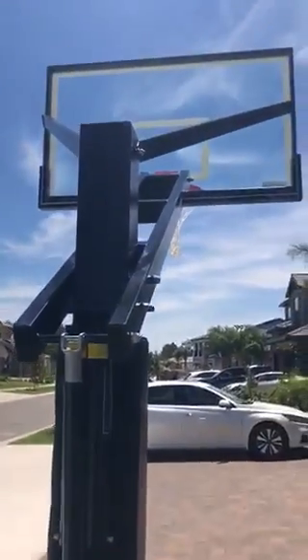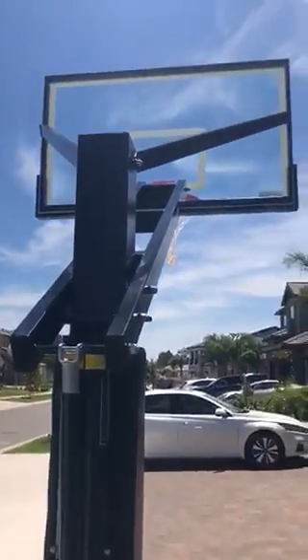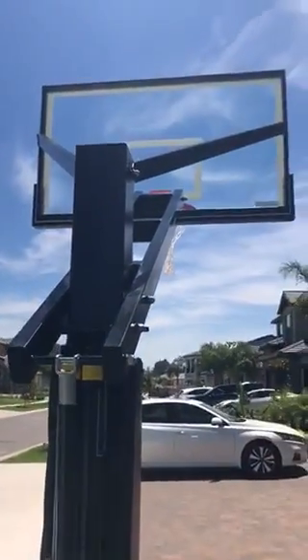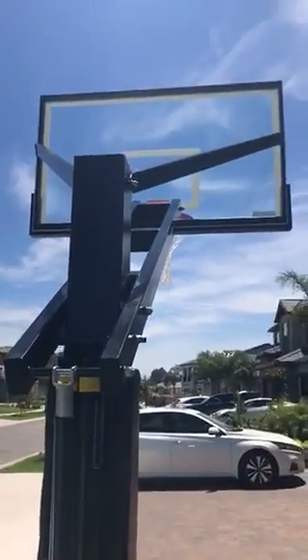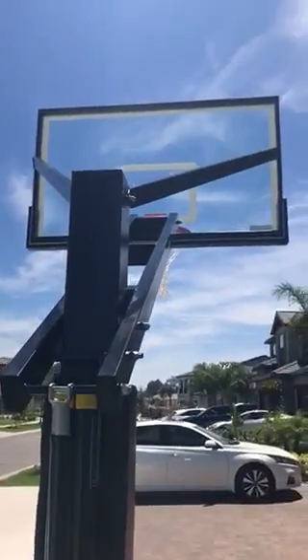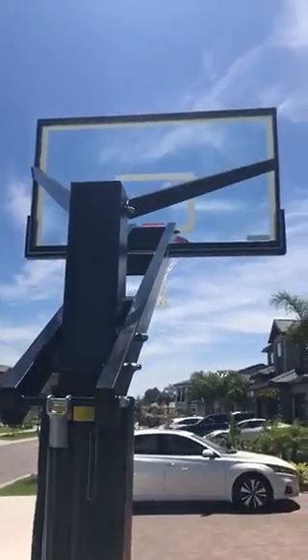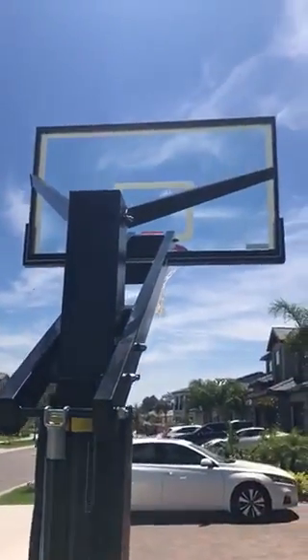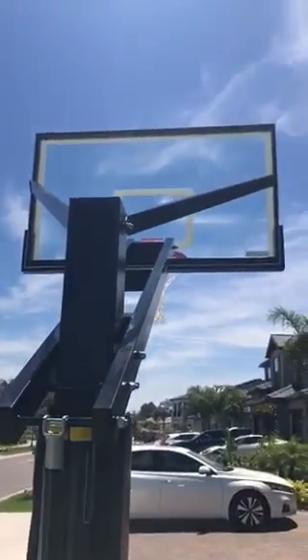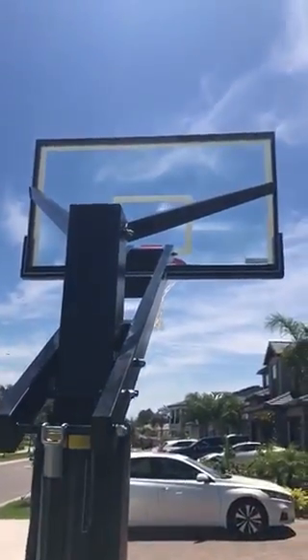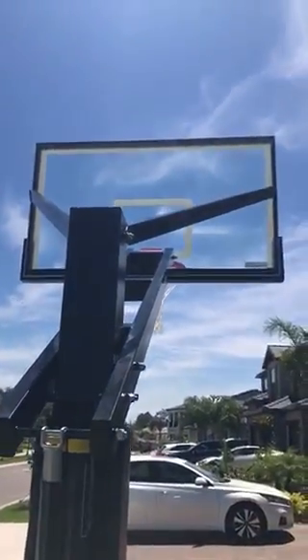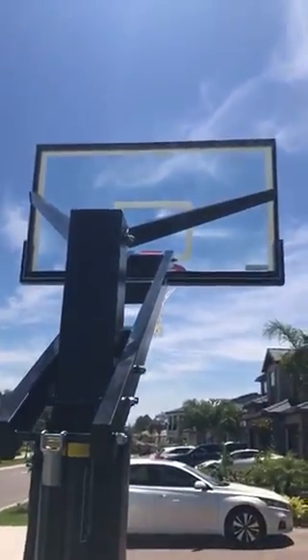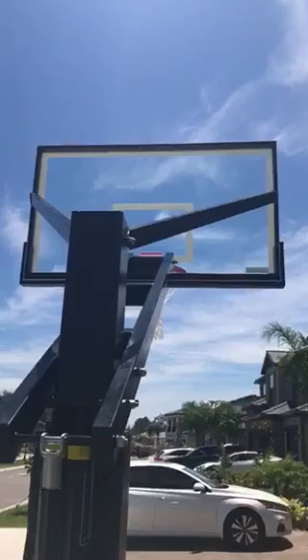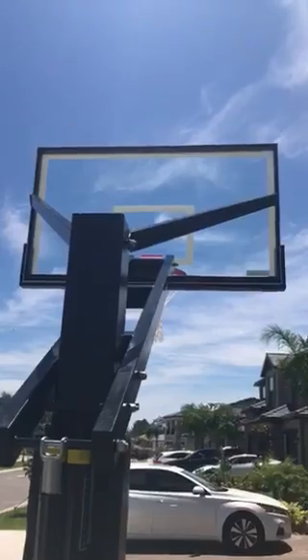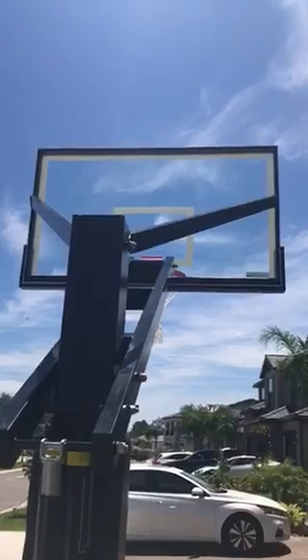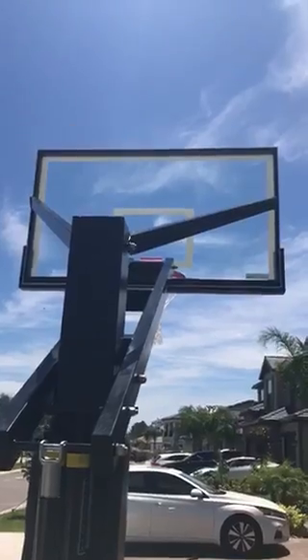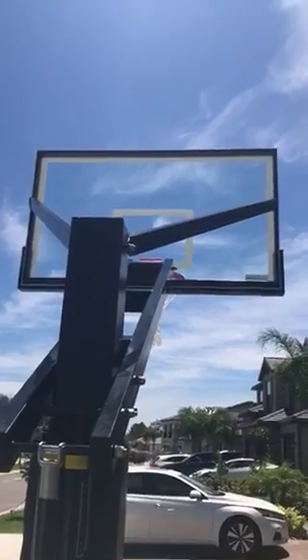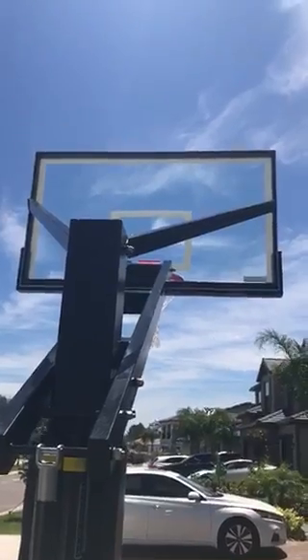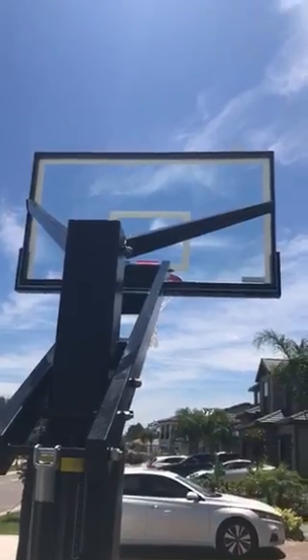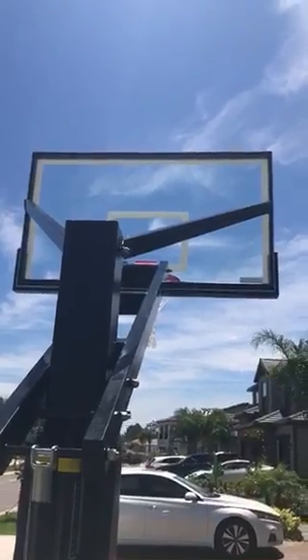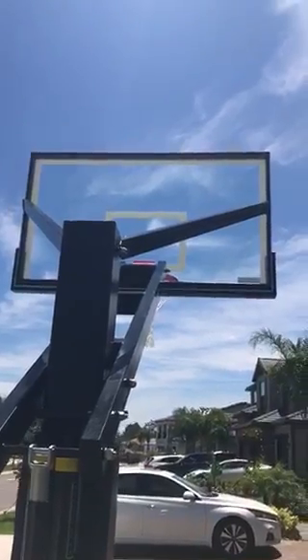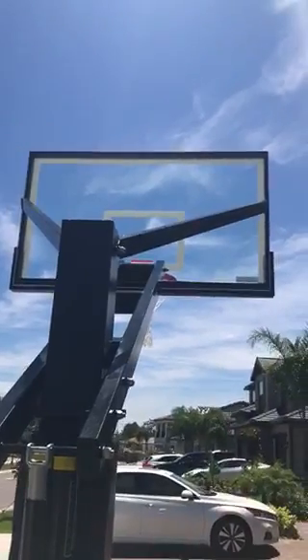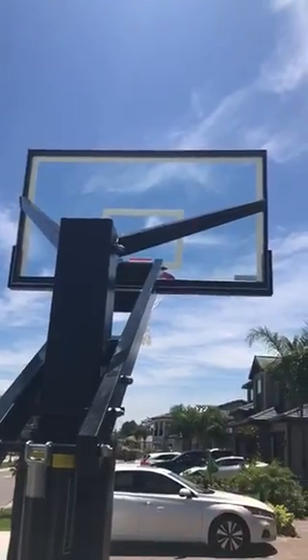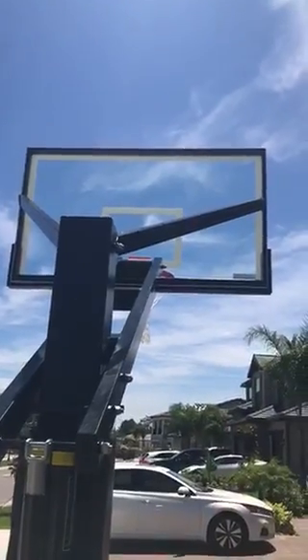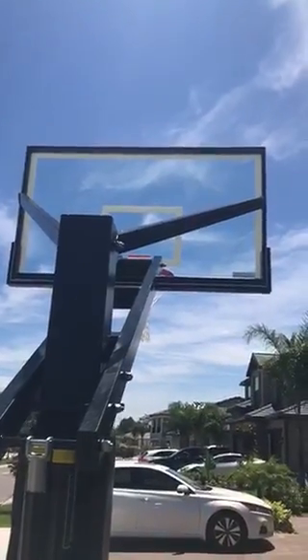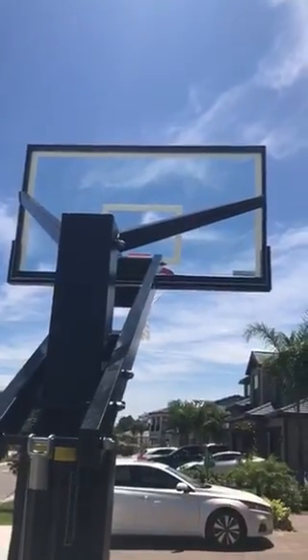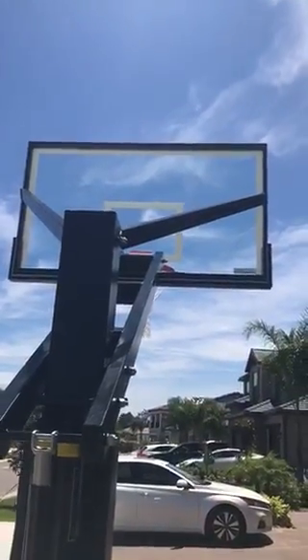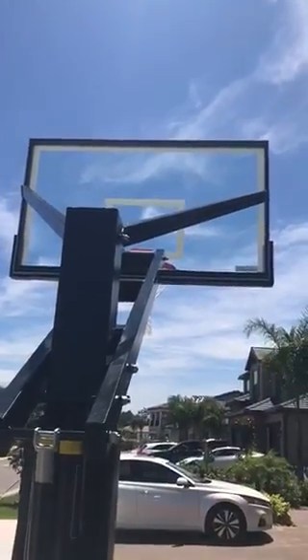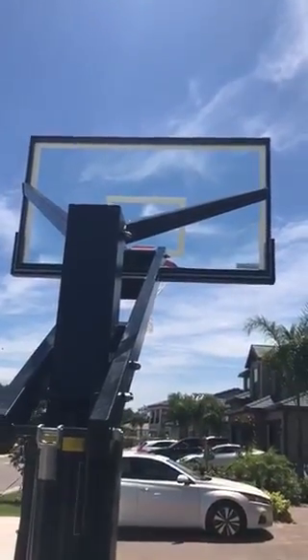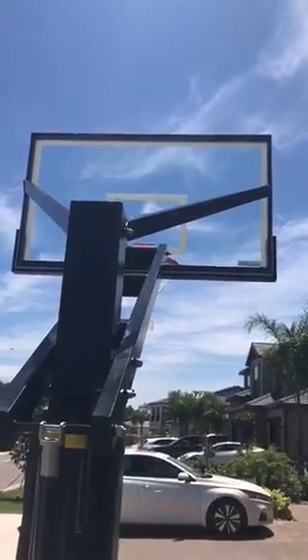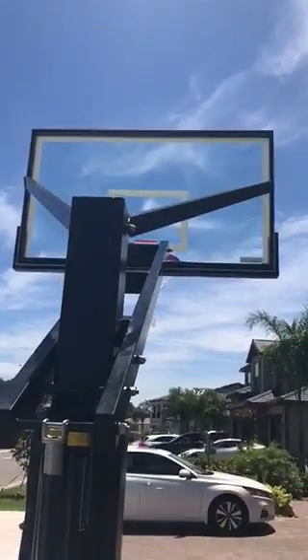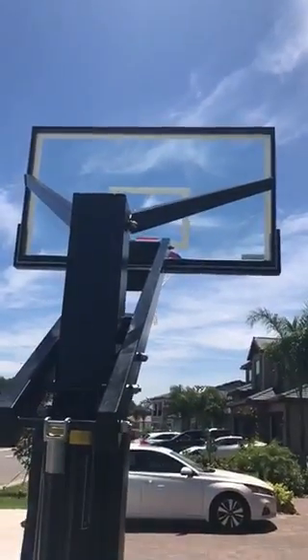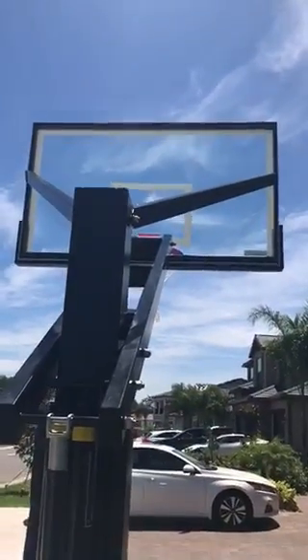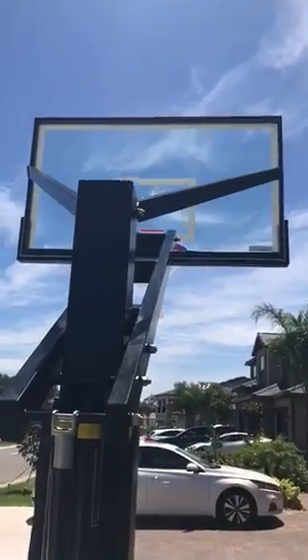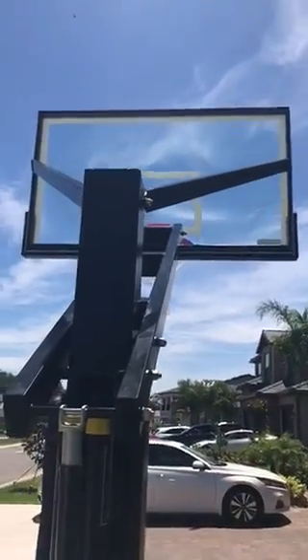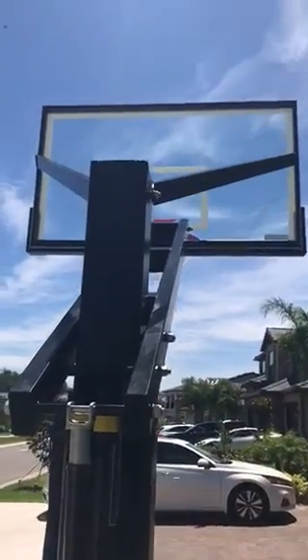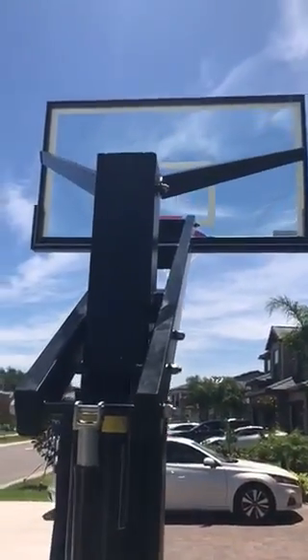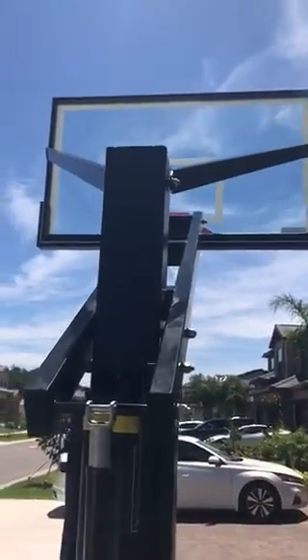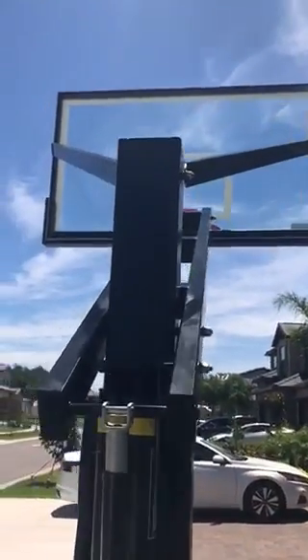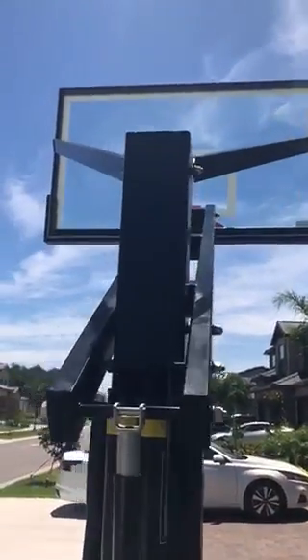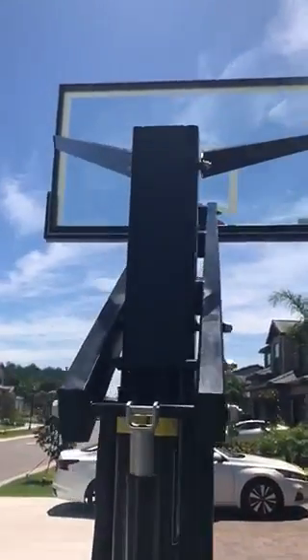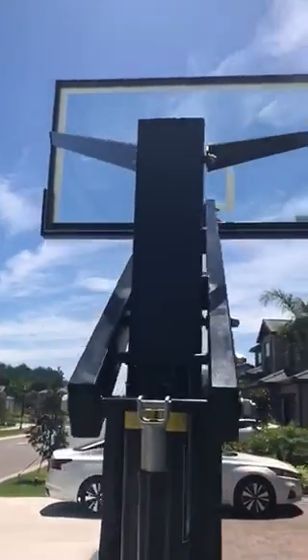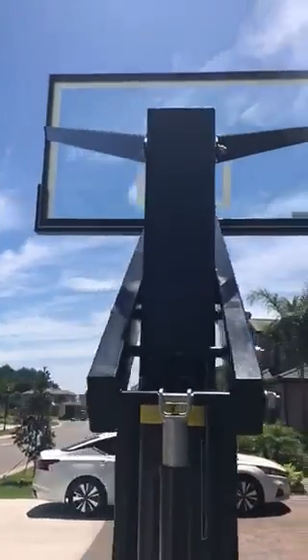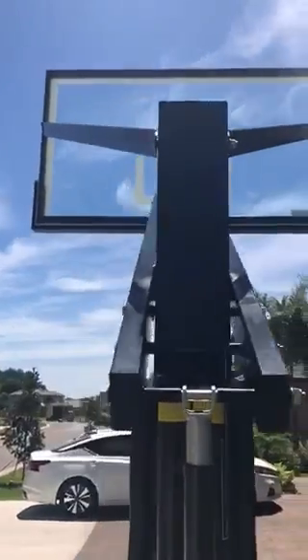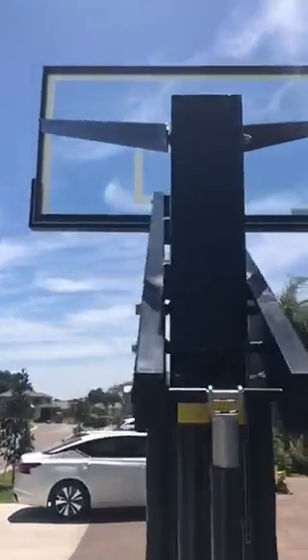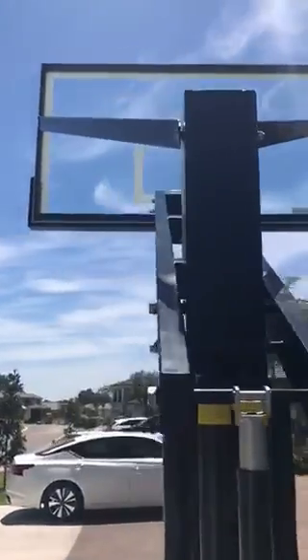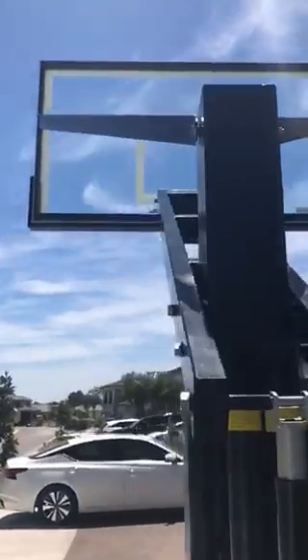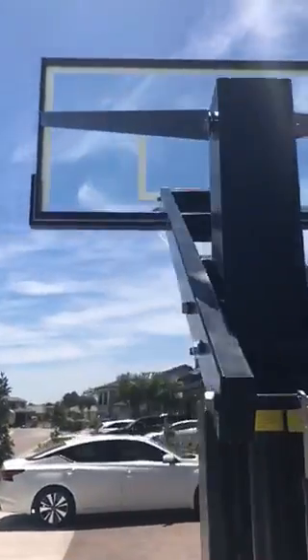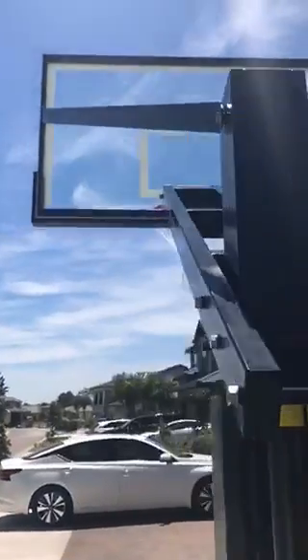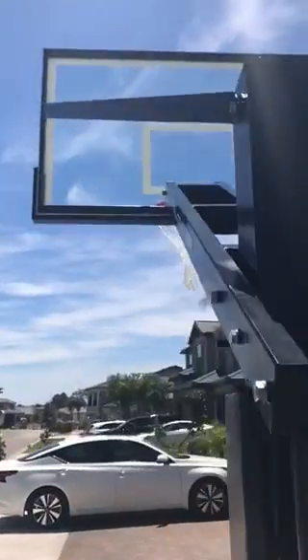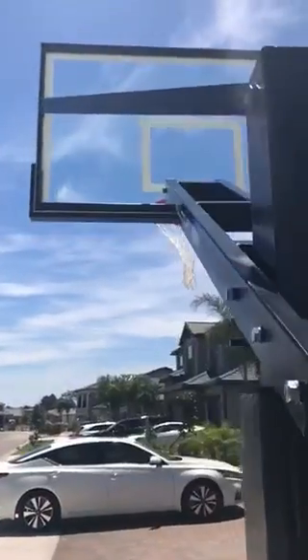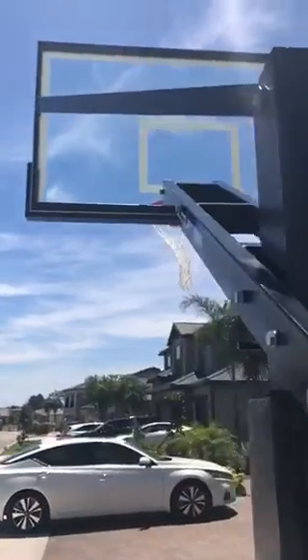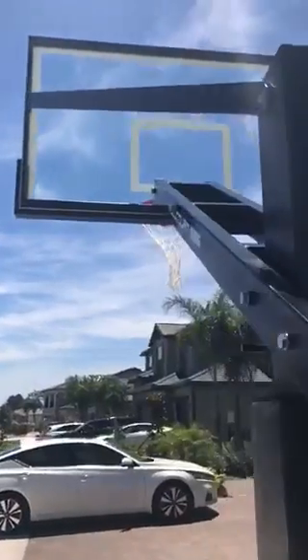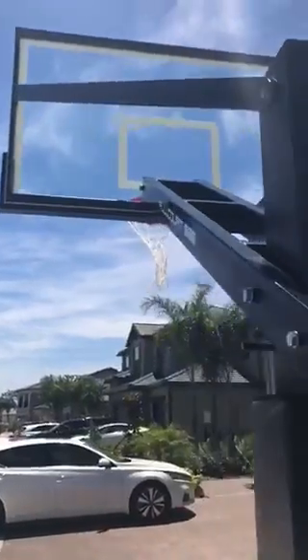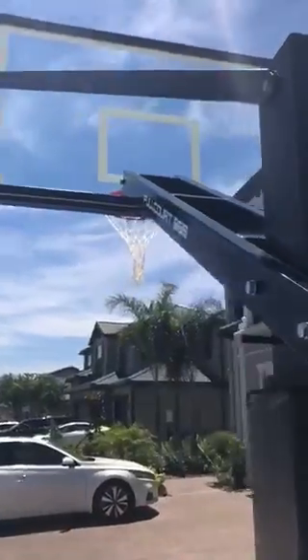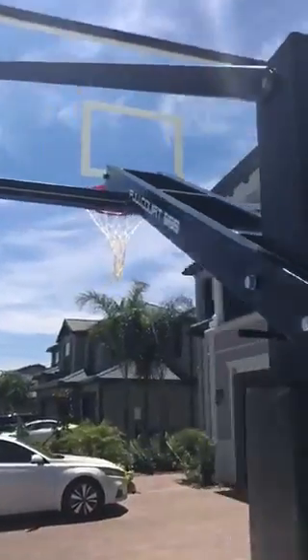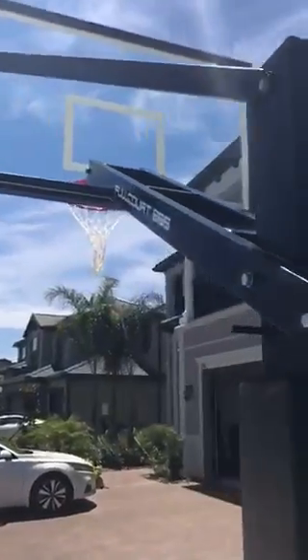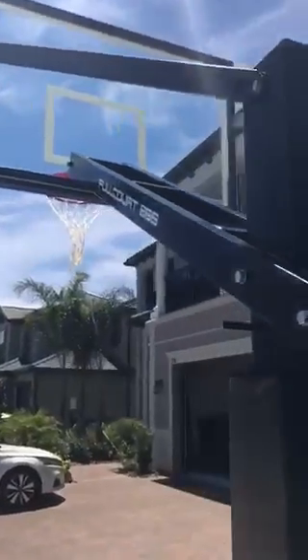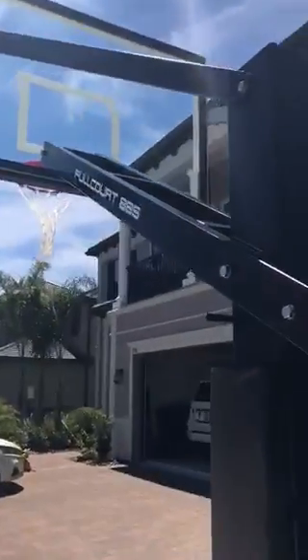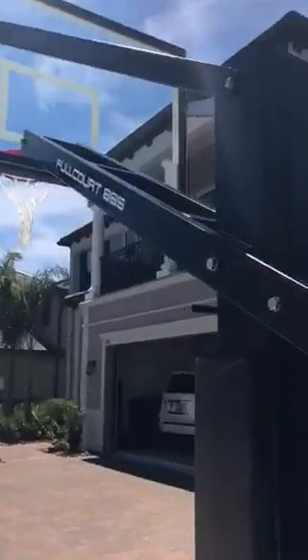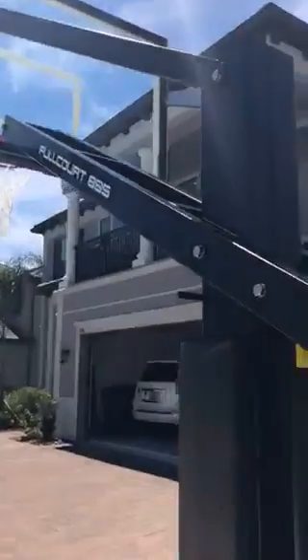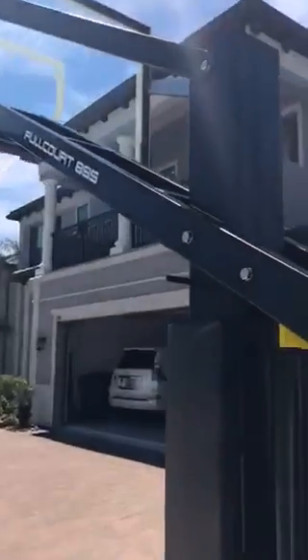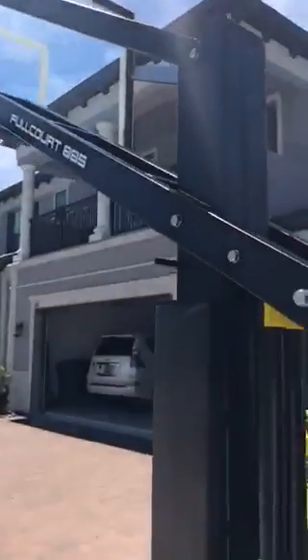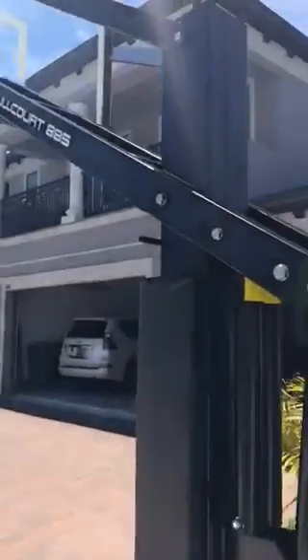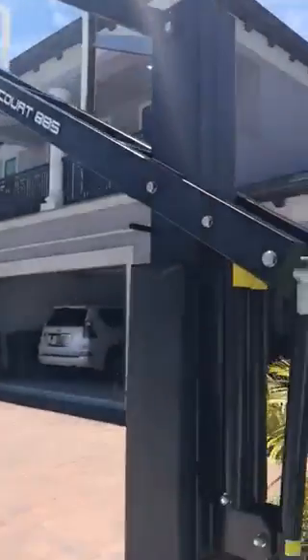It does not have anything blocking the view of your shot, because the arms come out to the sides as you can see.